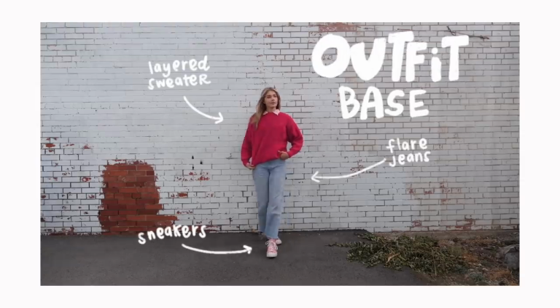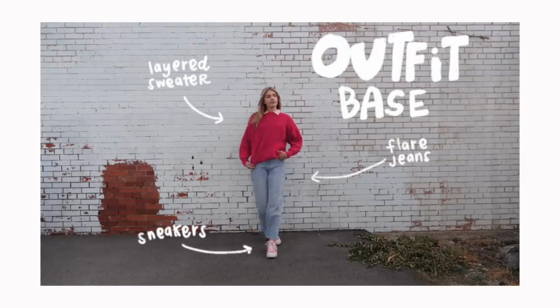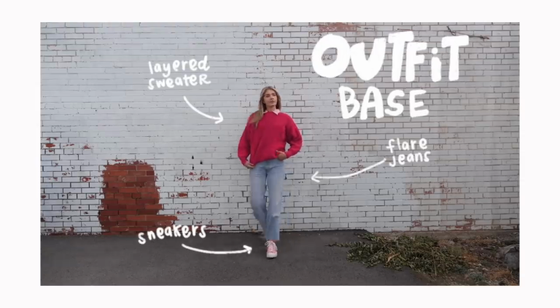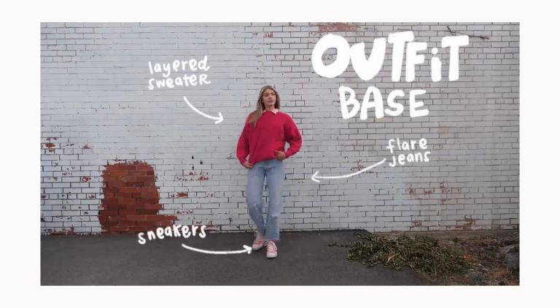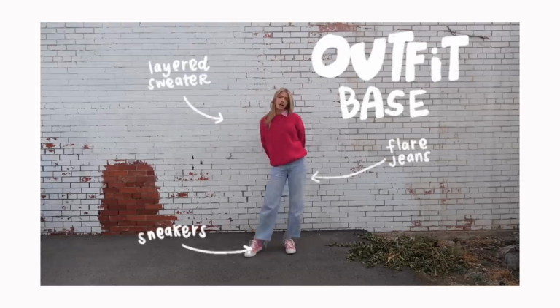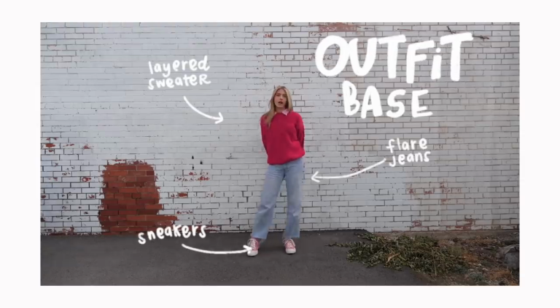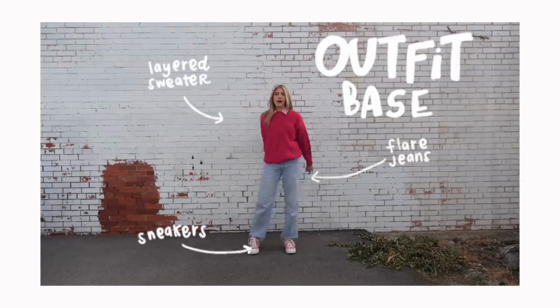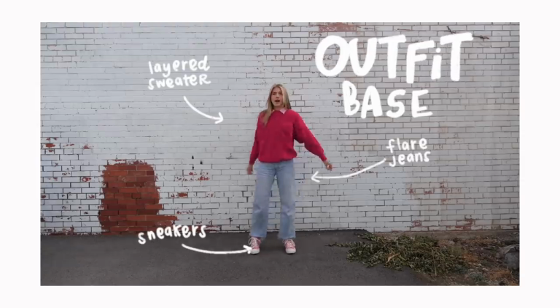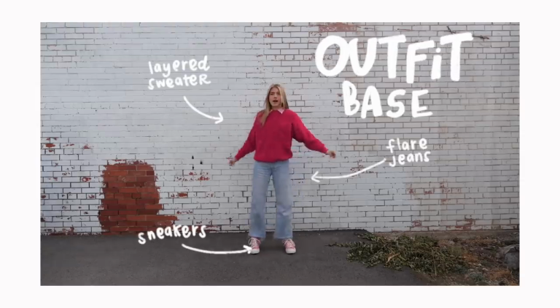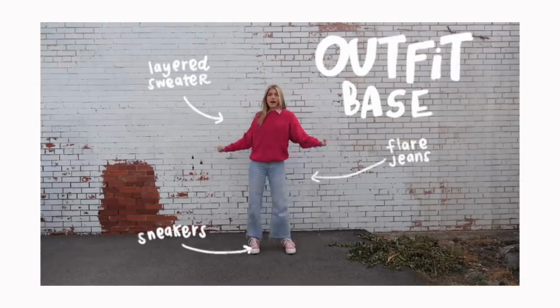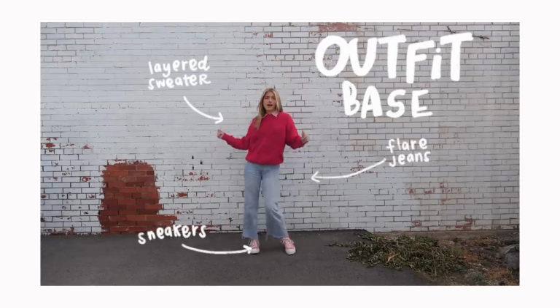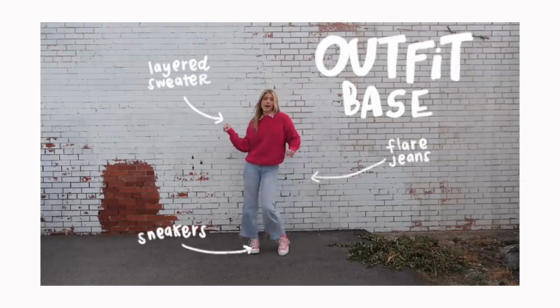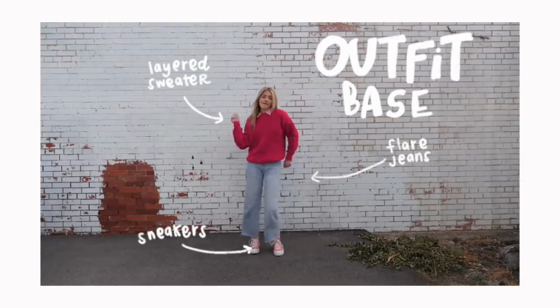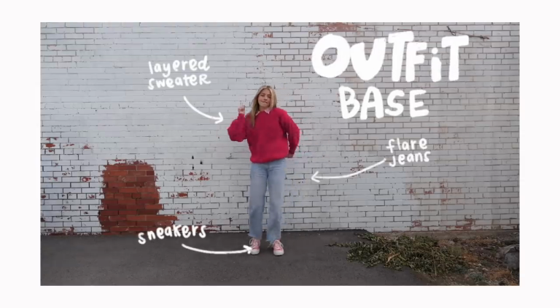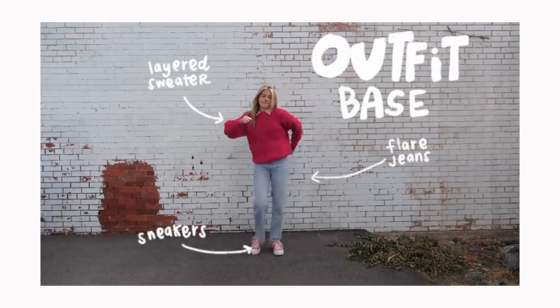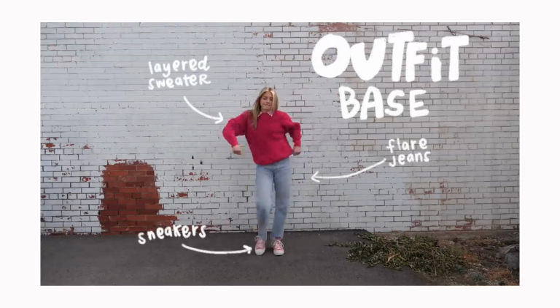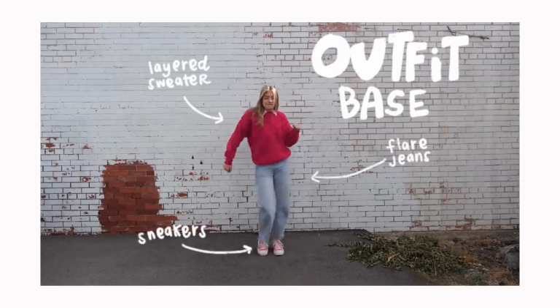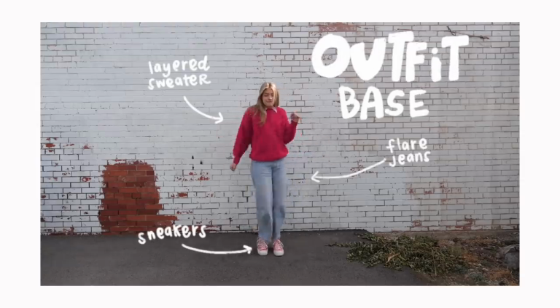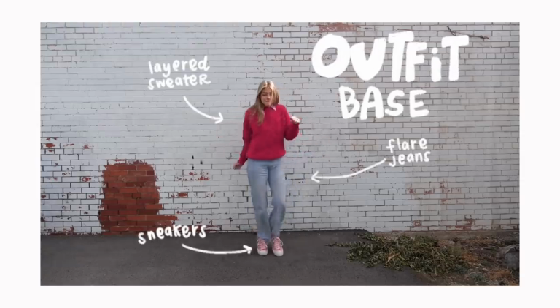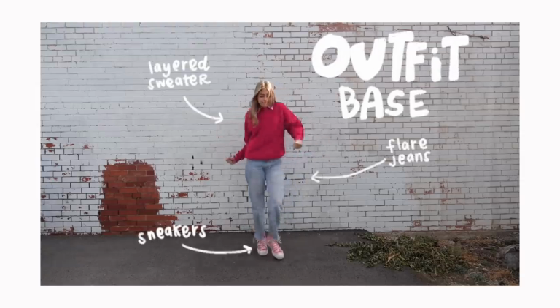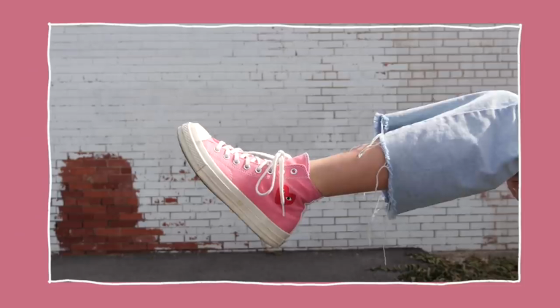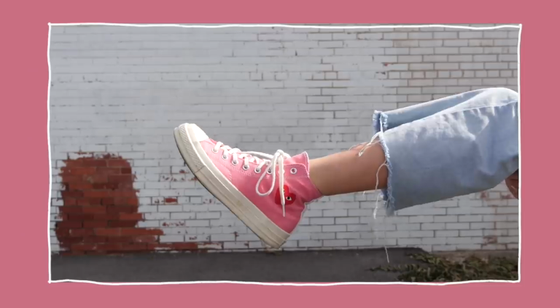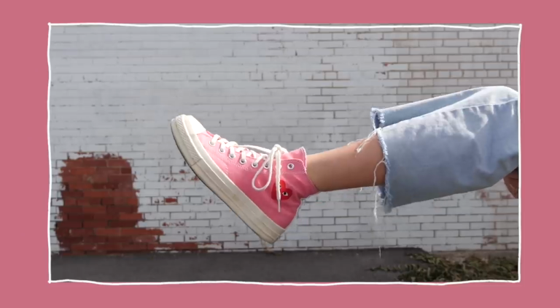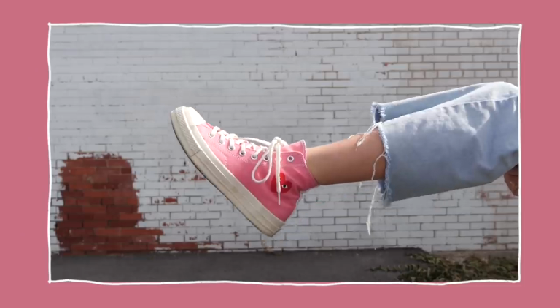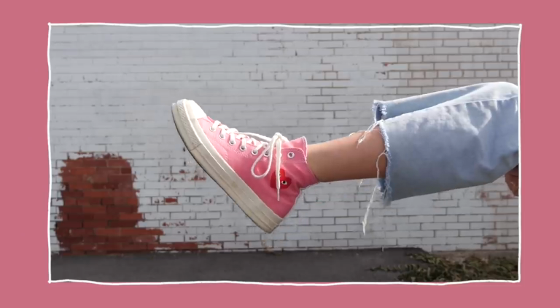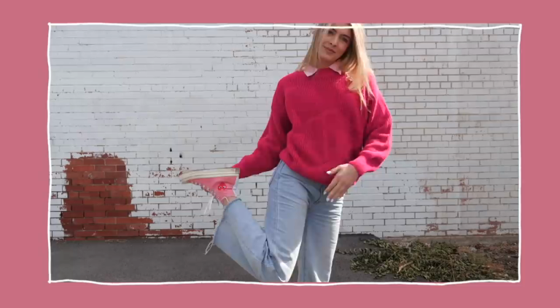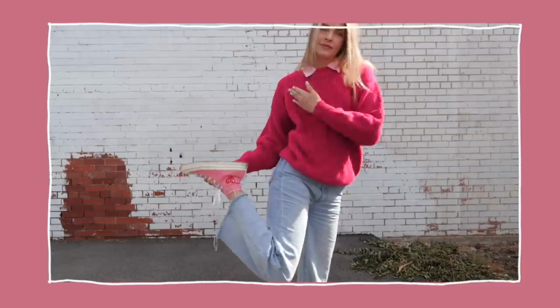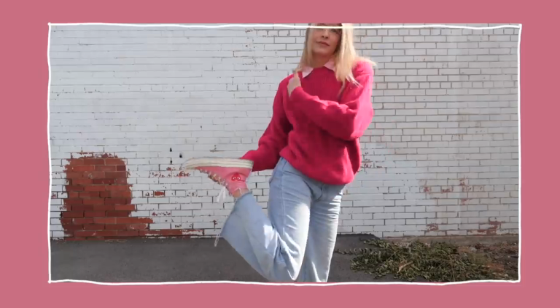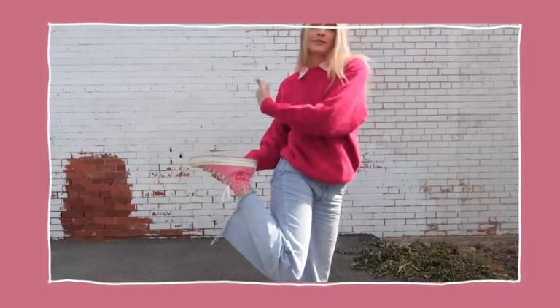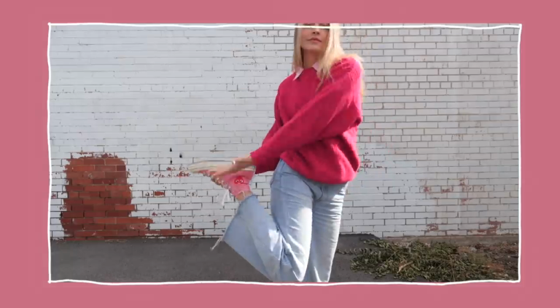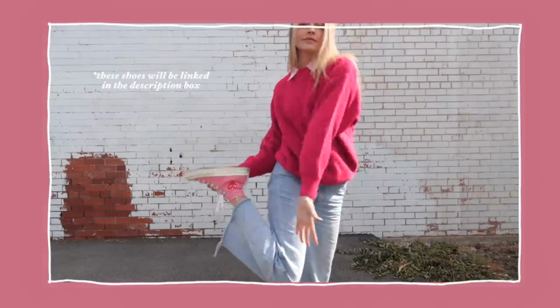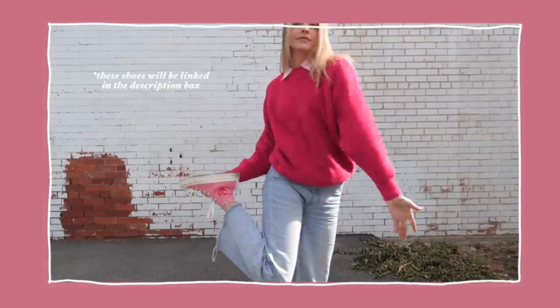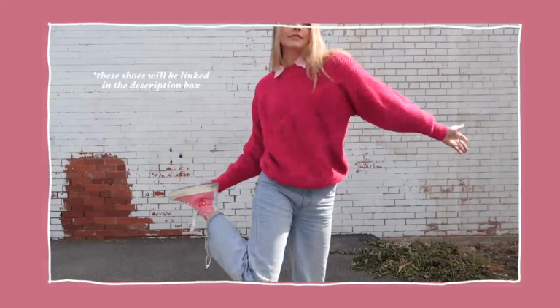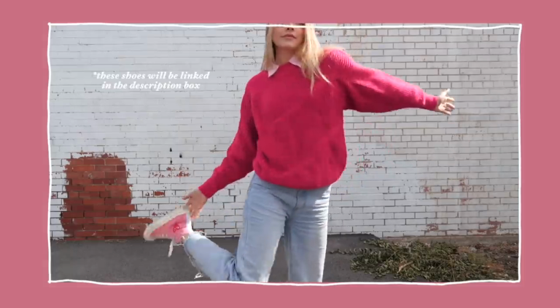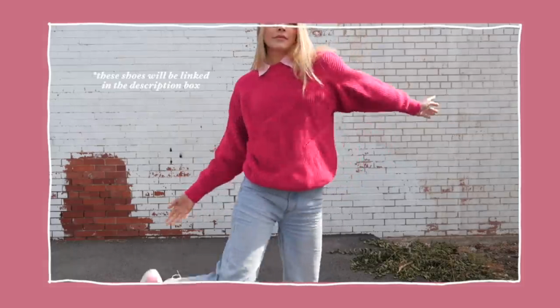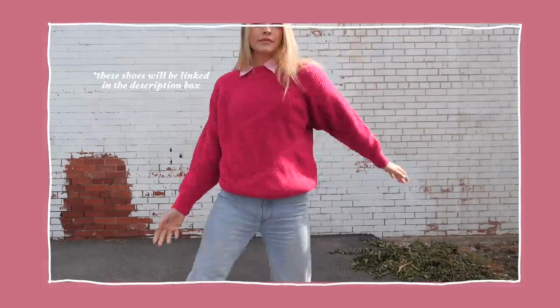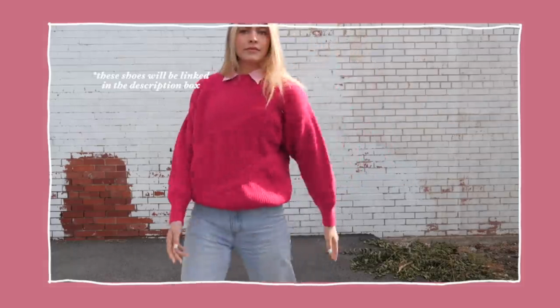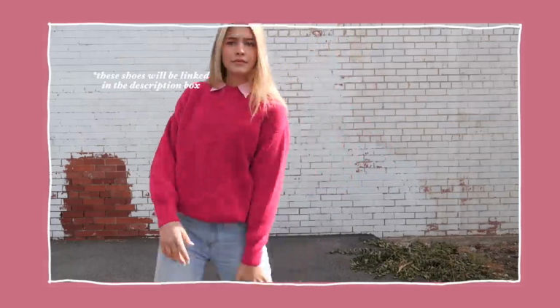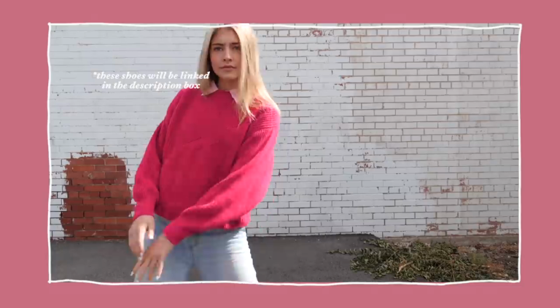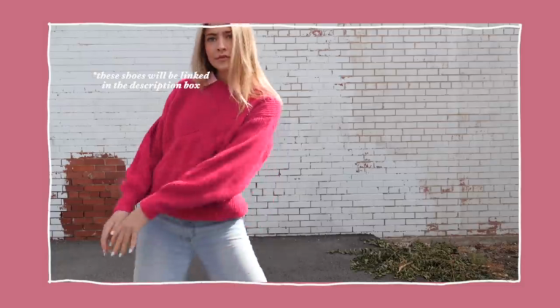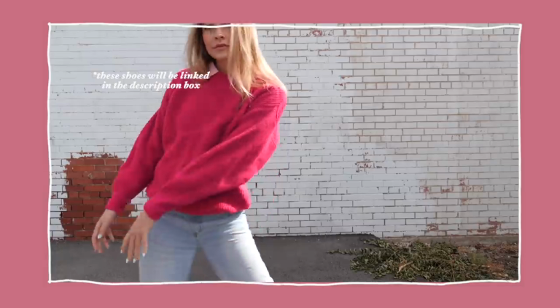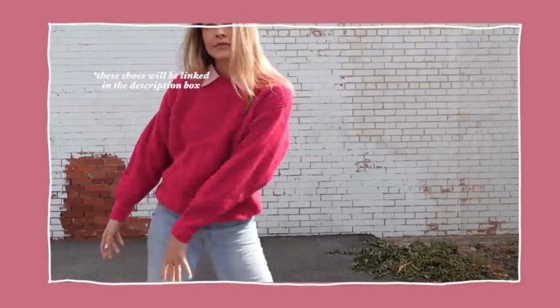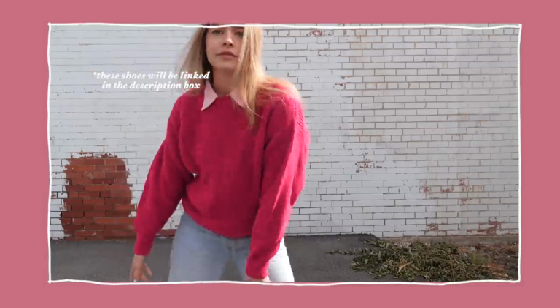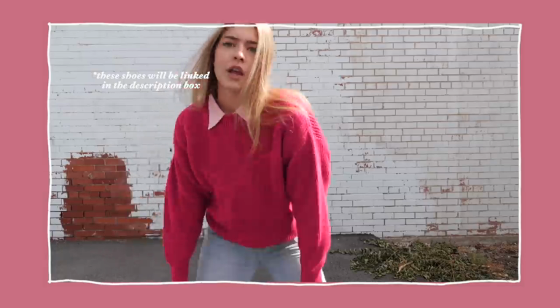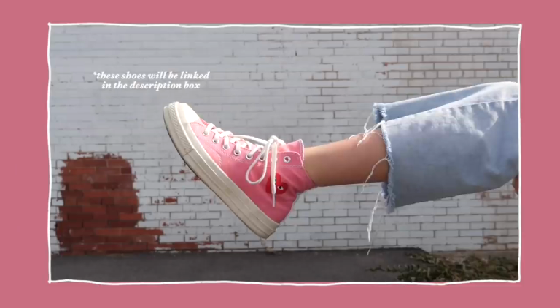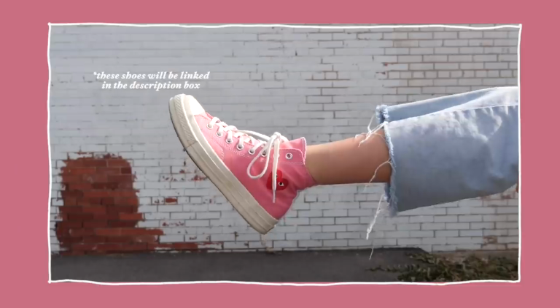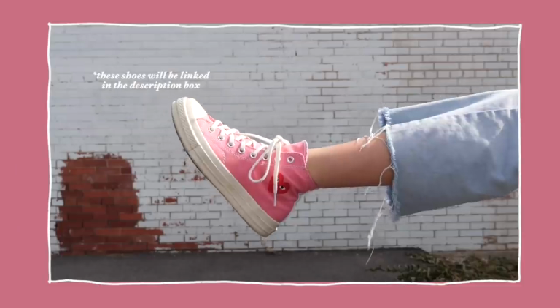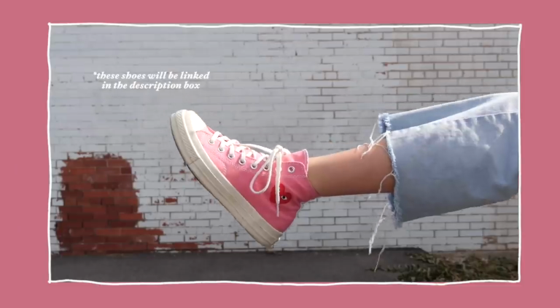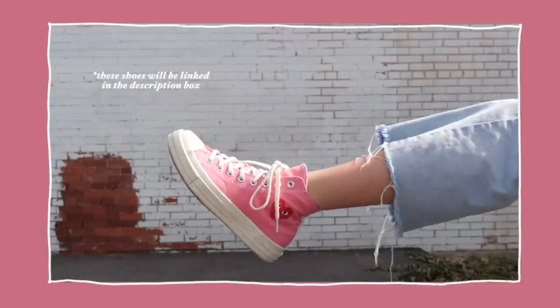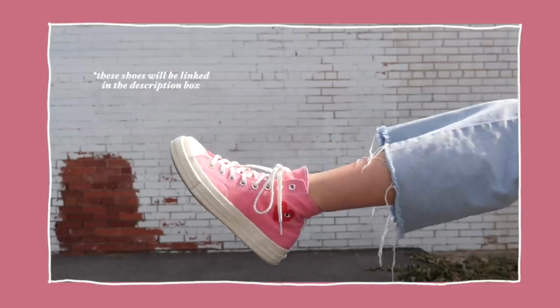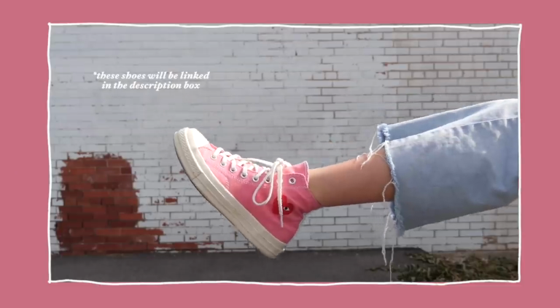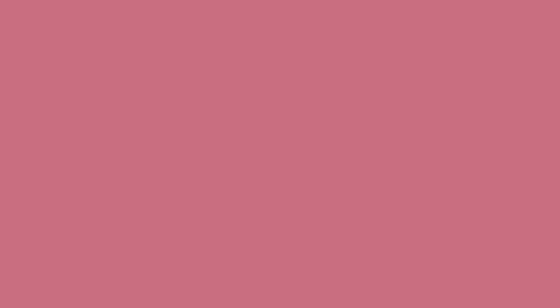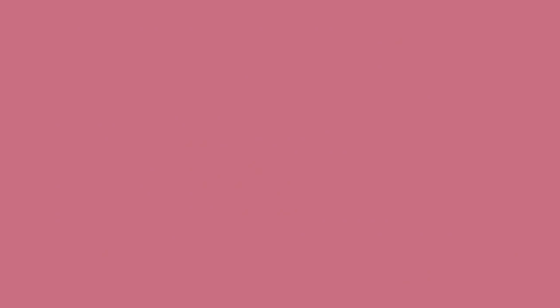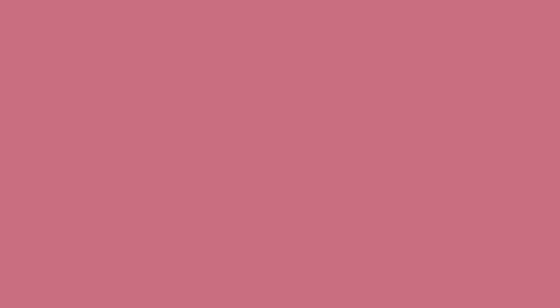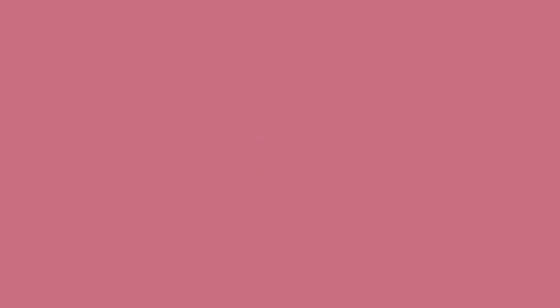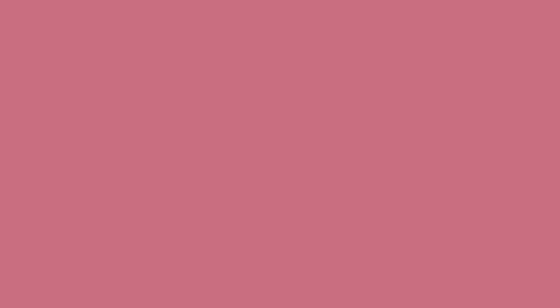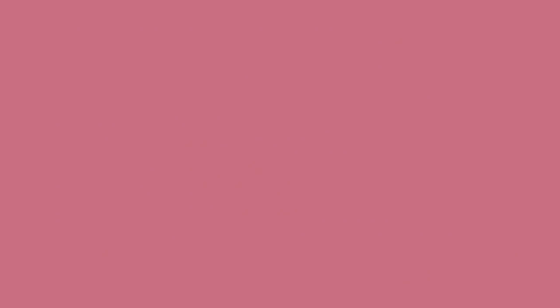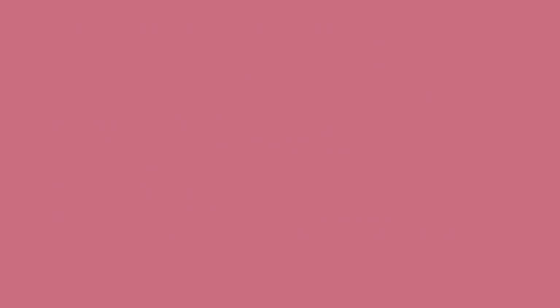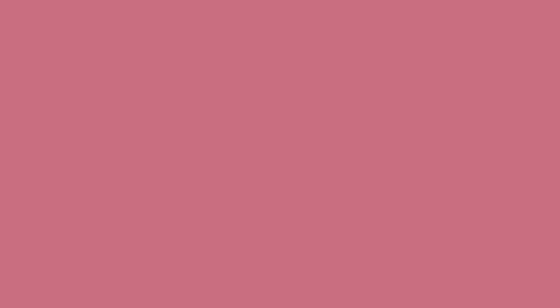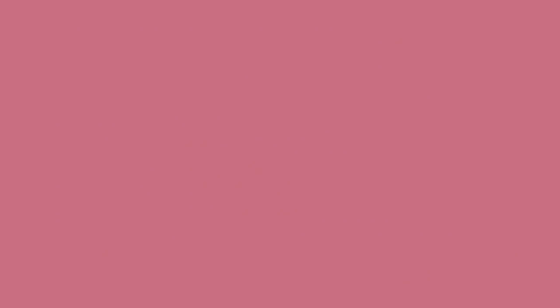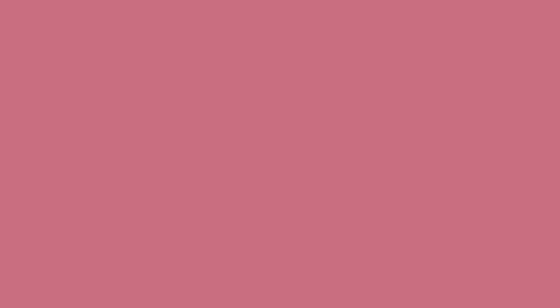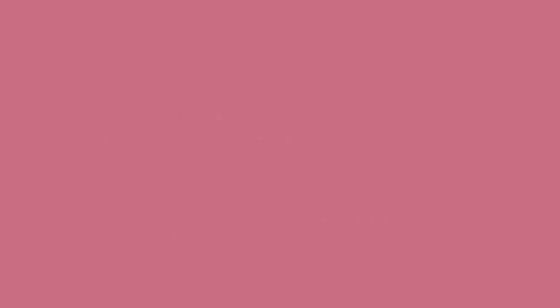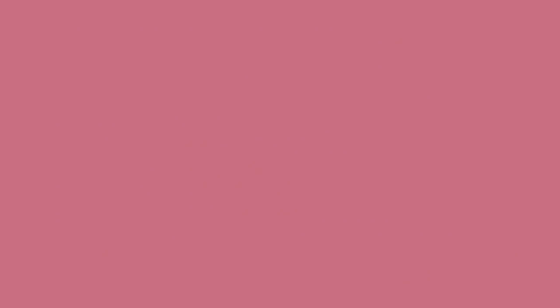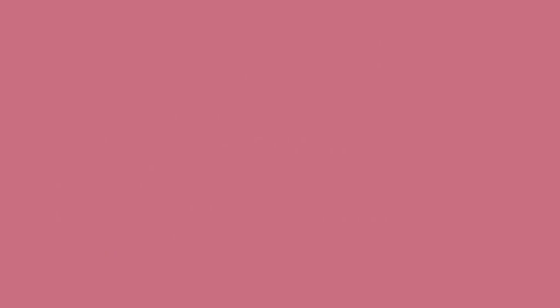You can switch up the colors, have fun with it. And then to tie it all together, I added some pink Converse as well with my wide leg light wash denim jeans.